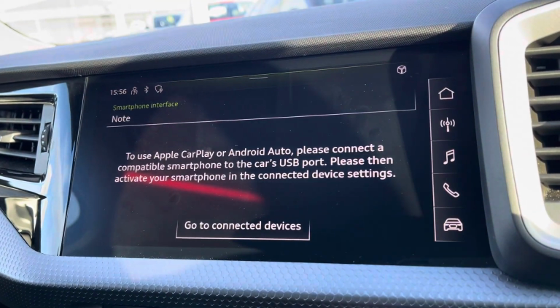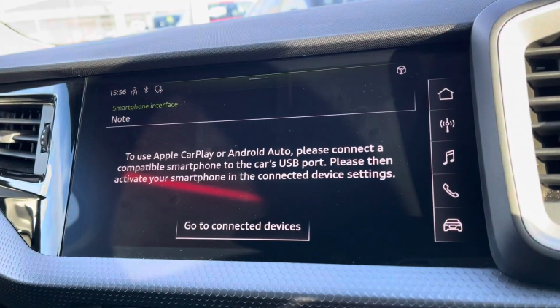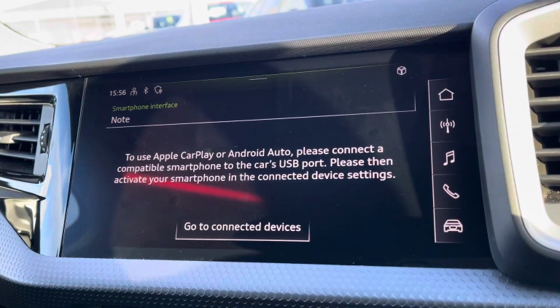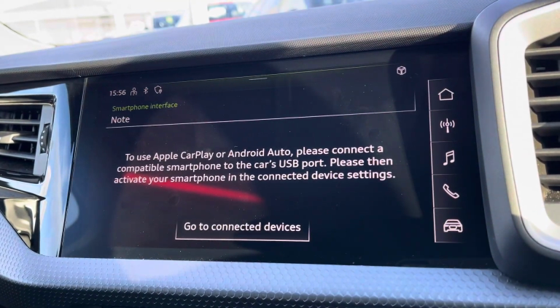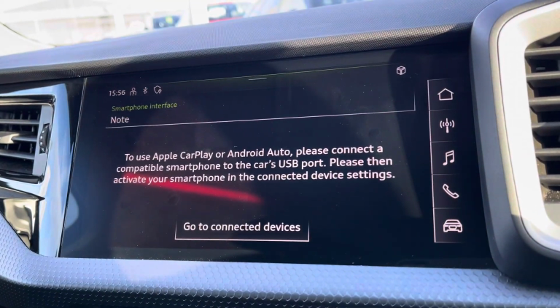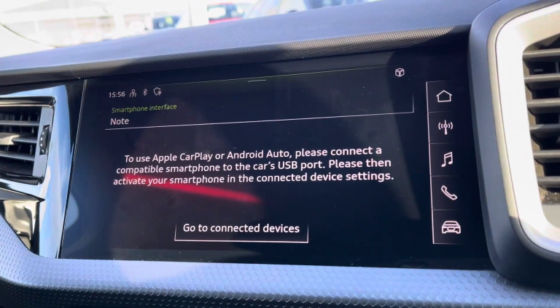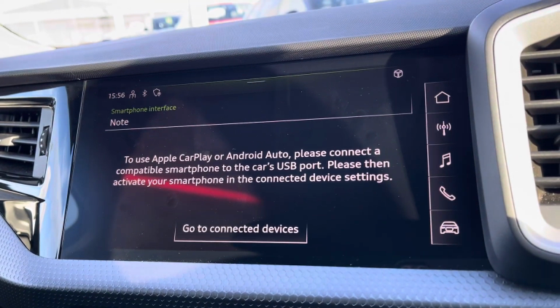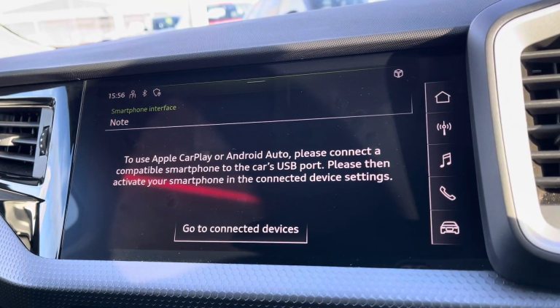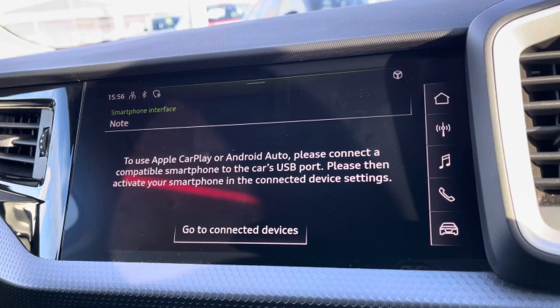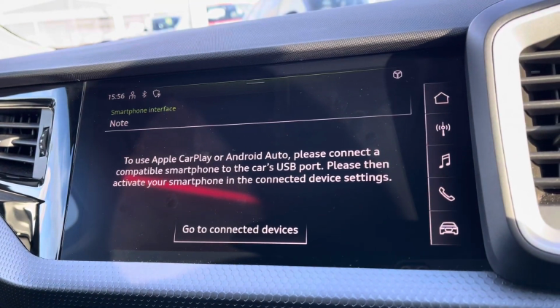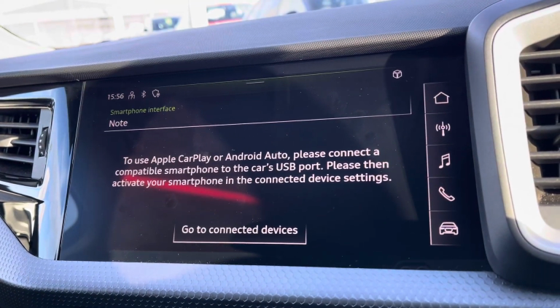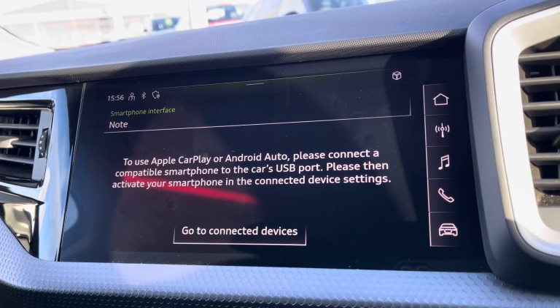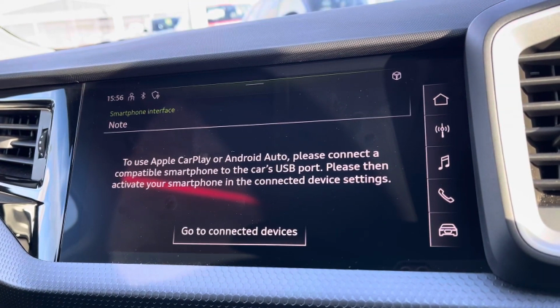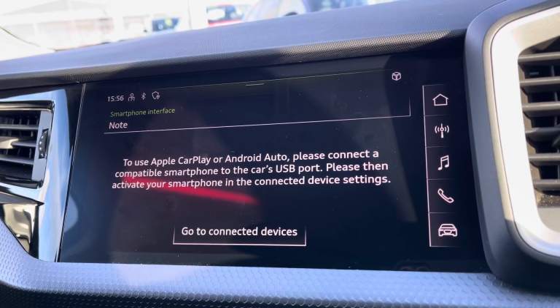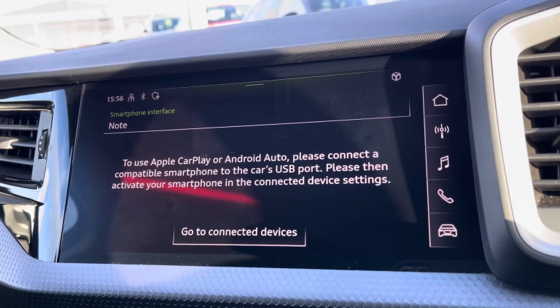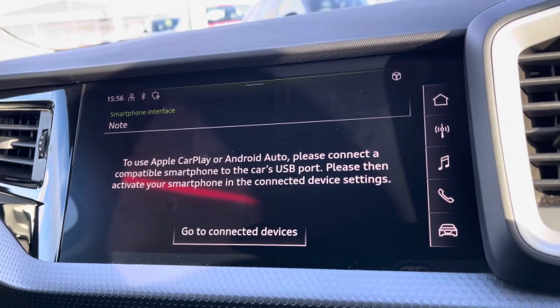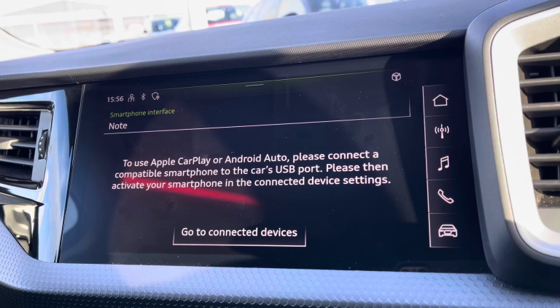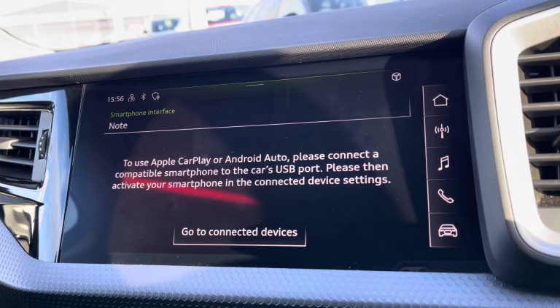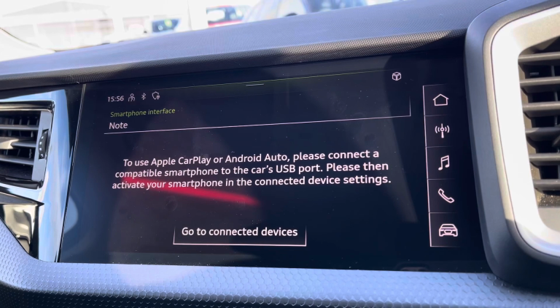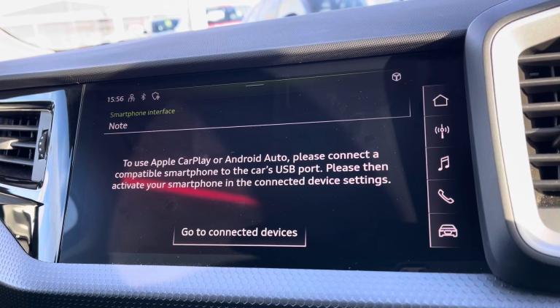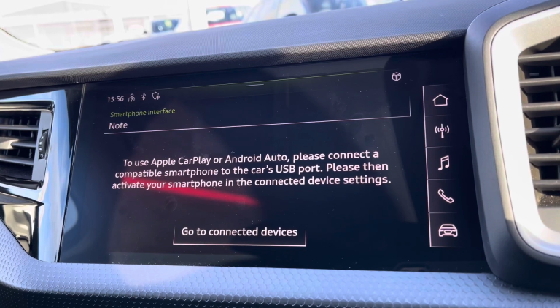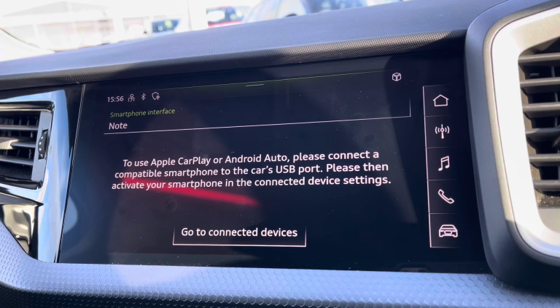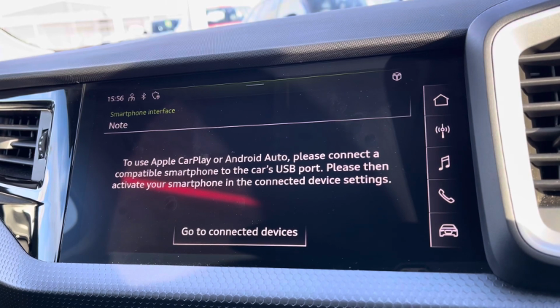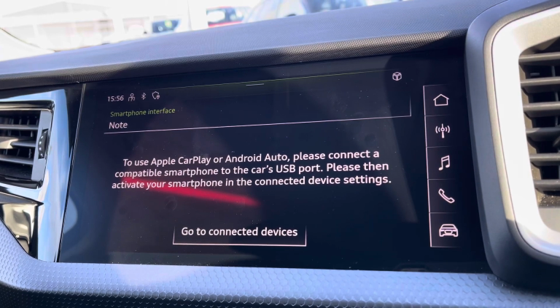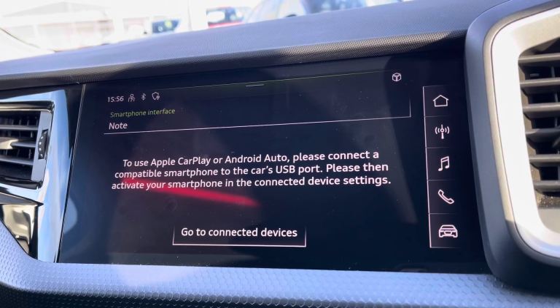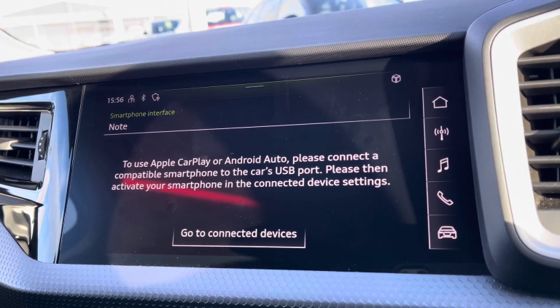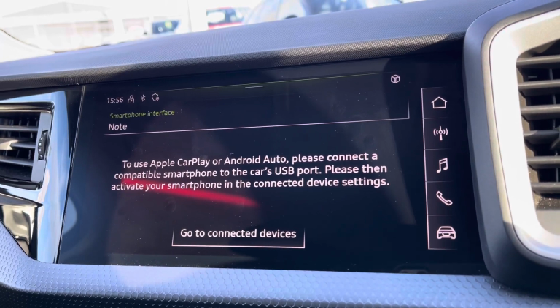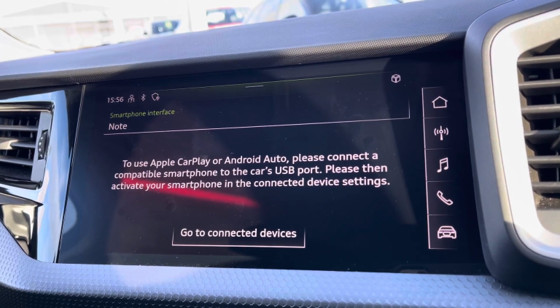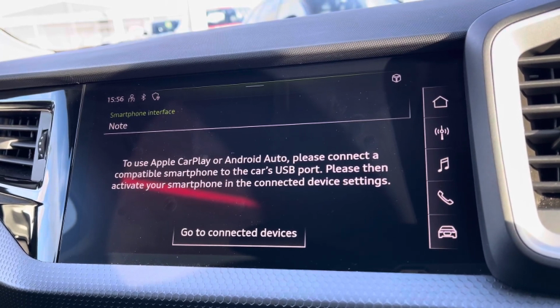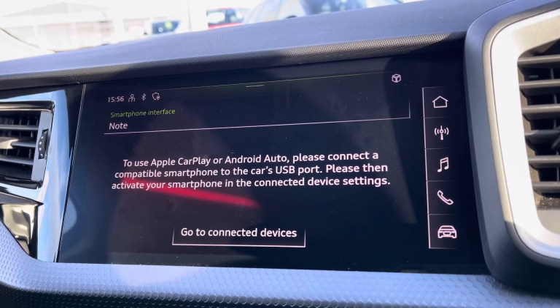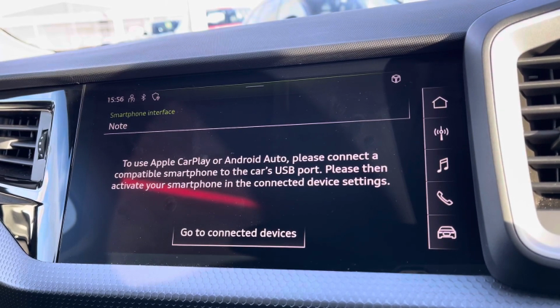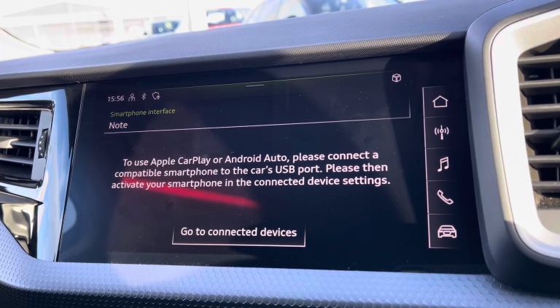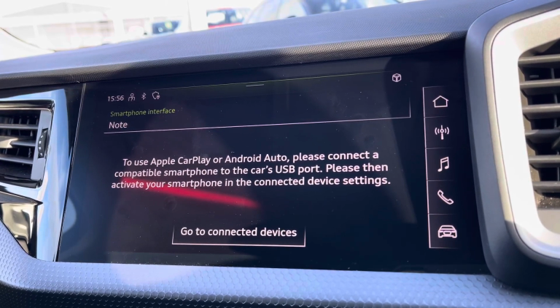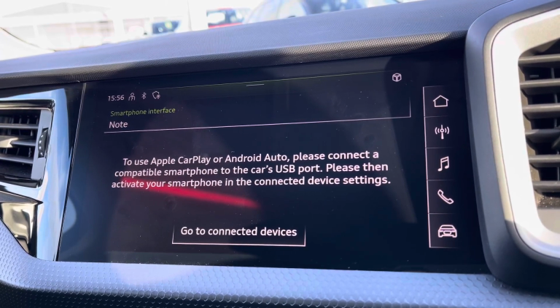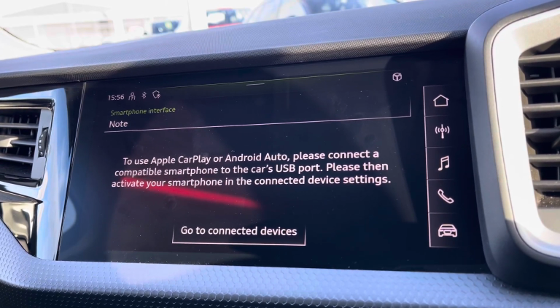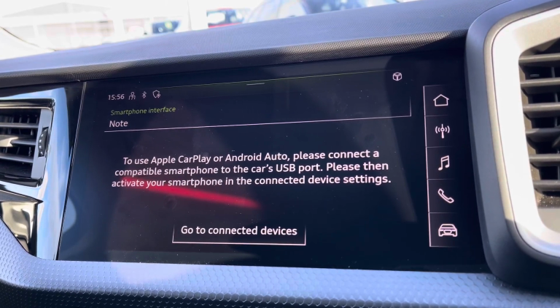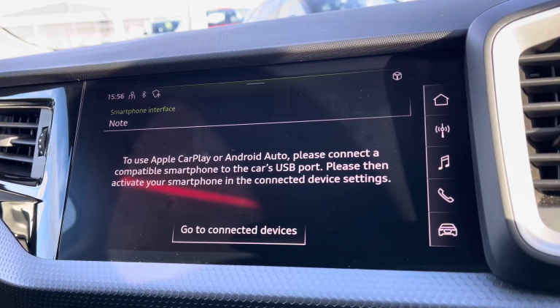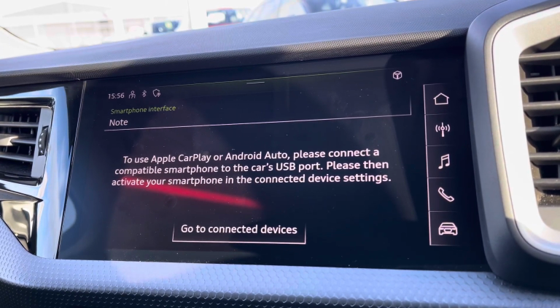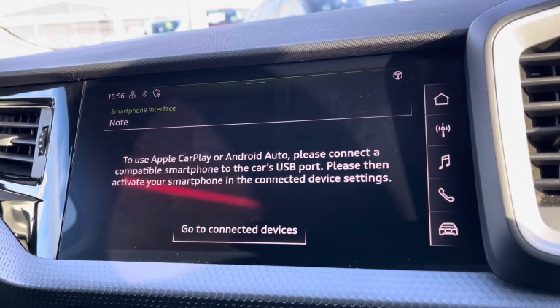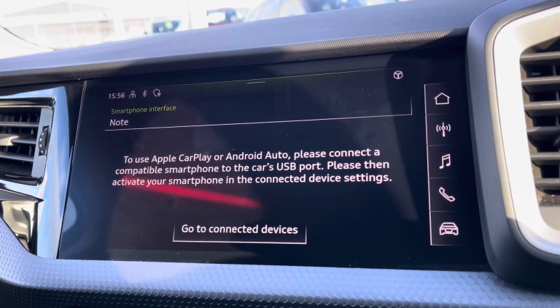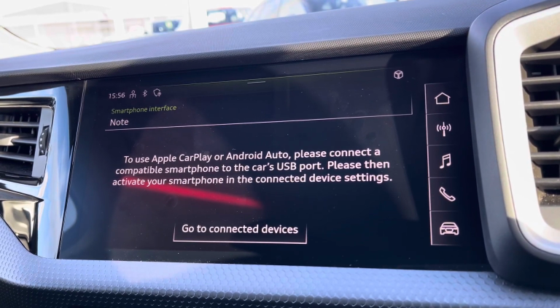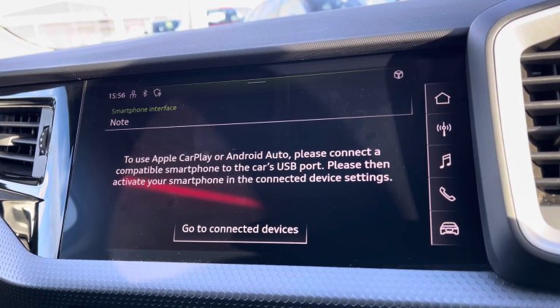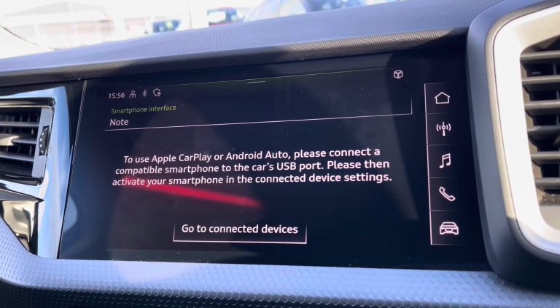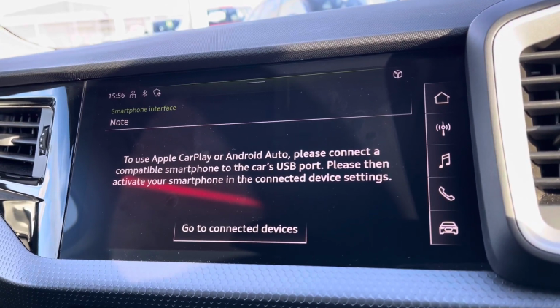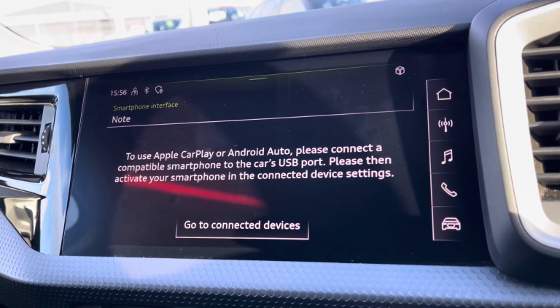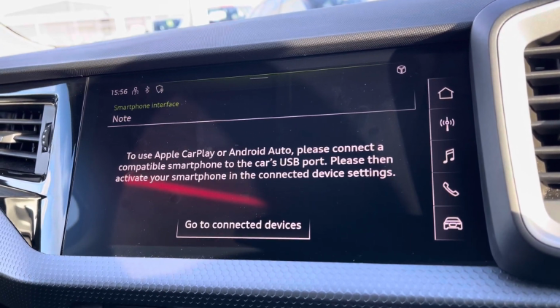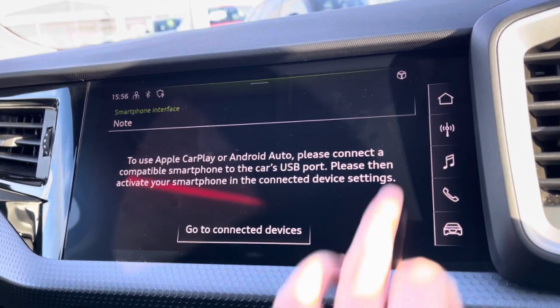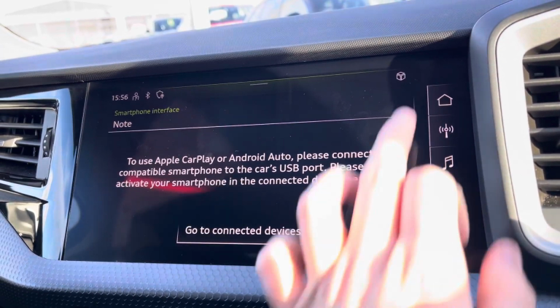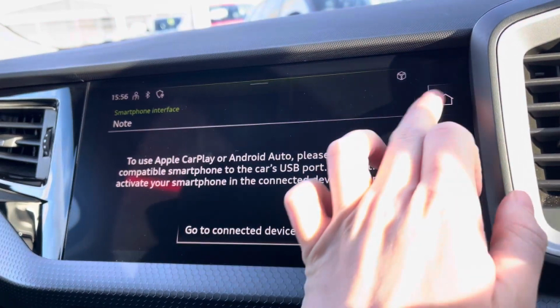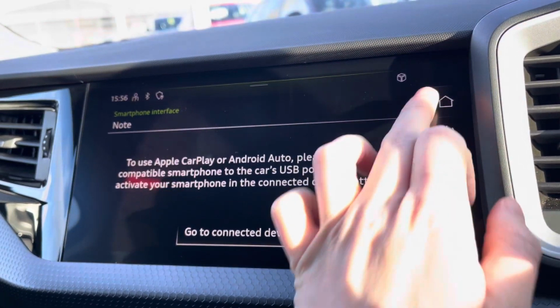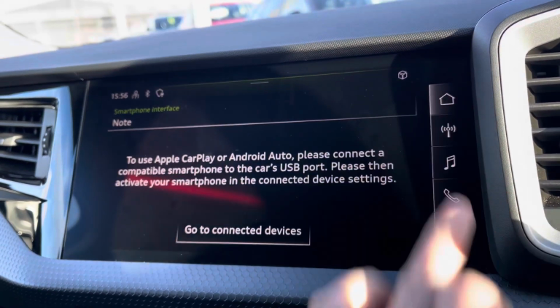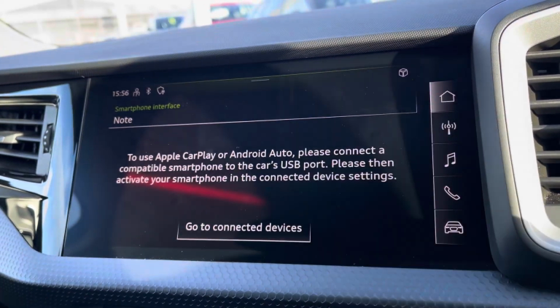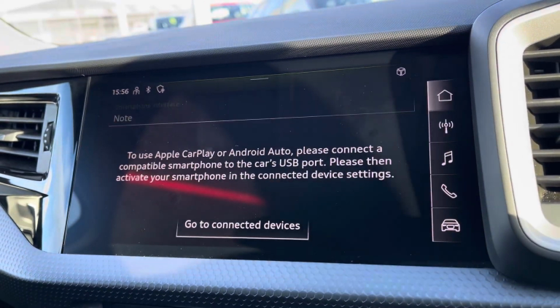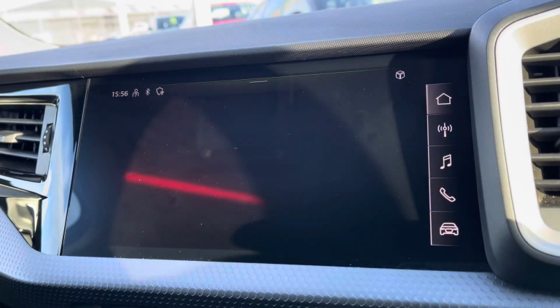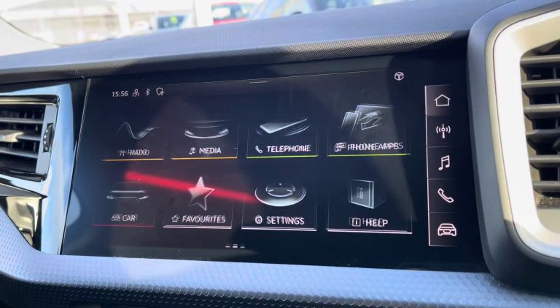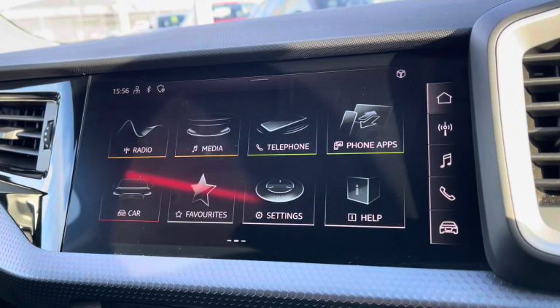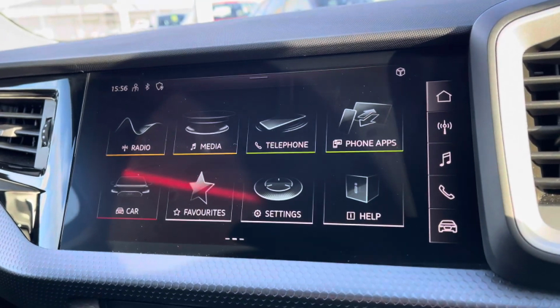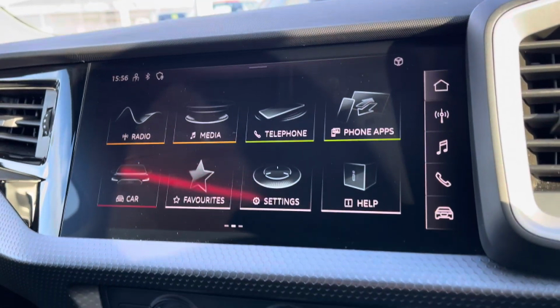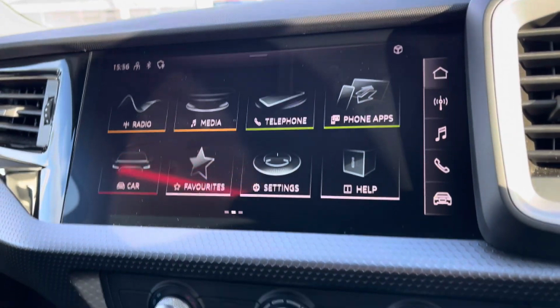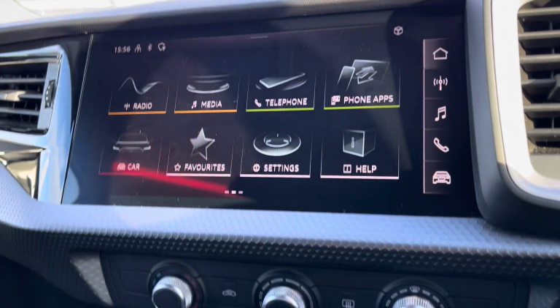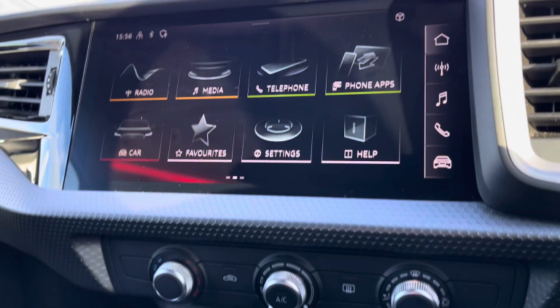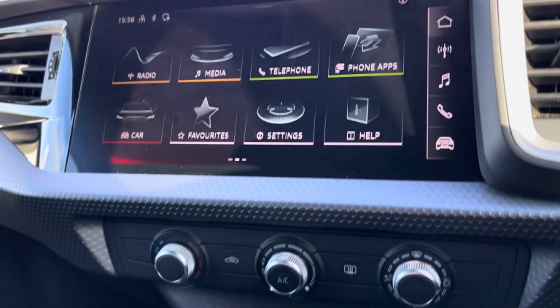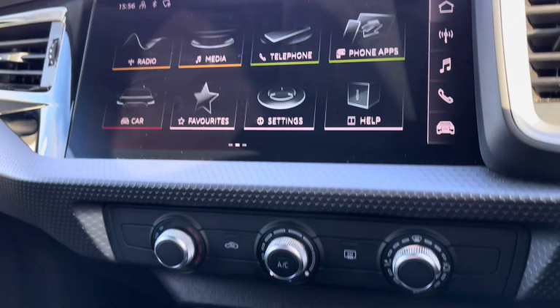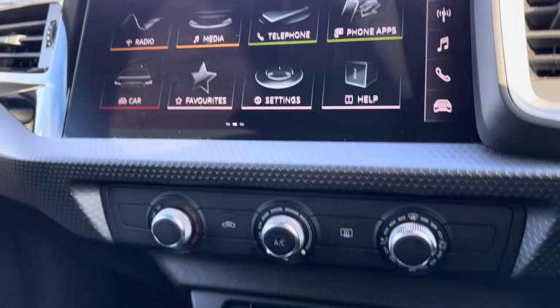Bluetooth connectivity can be set up nice and easily, and you also have Apple CarPlay. A link to a setup guide video will be inserted below. It allows features such as Spotify, navigation, calls and texts to be displayed on screen.